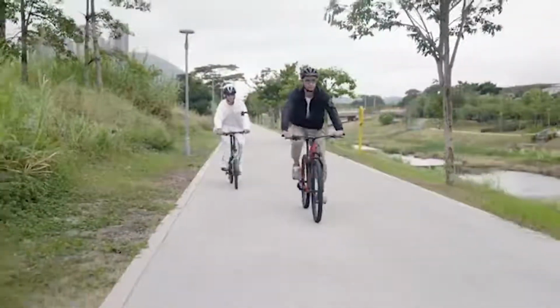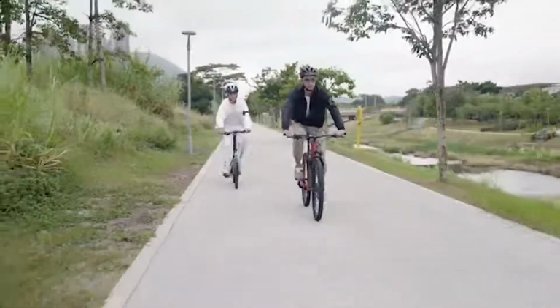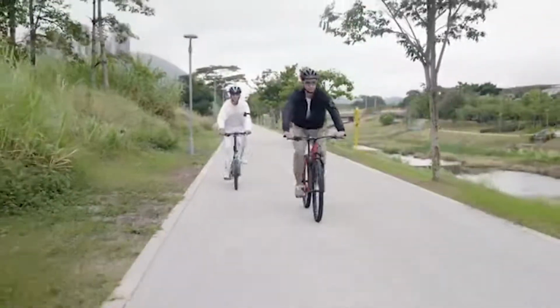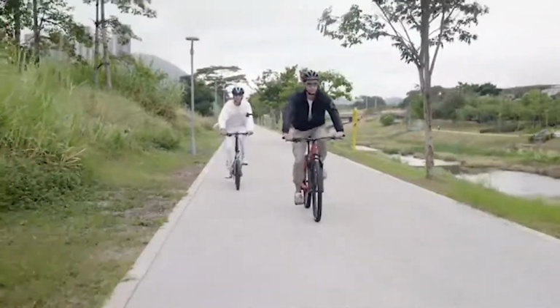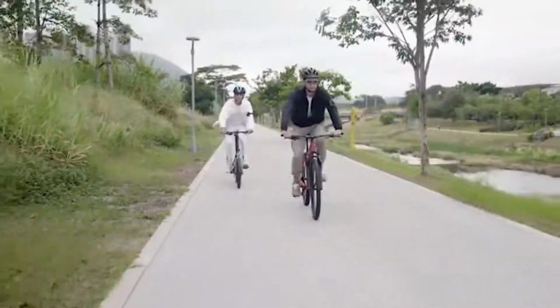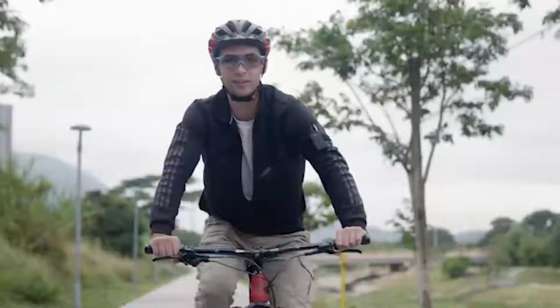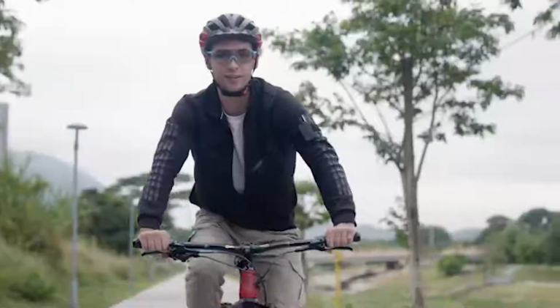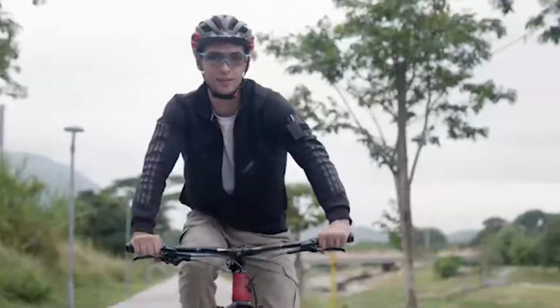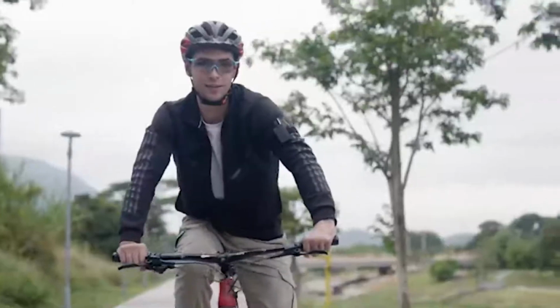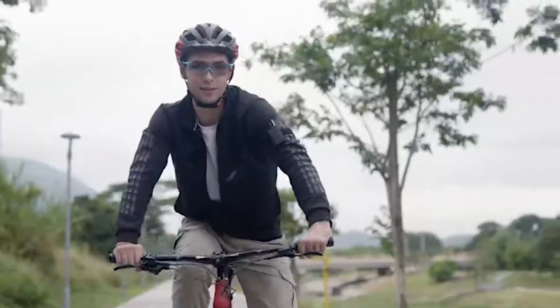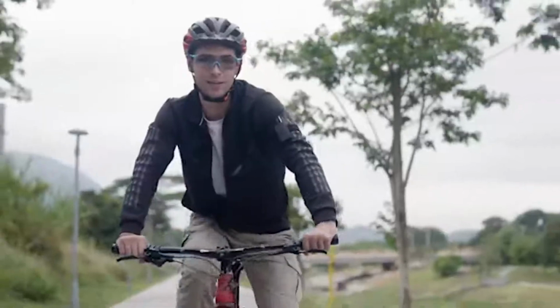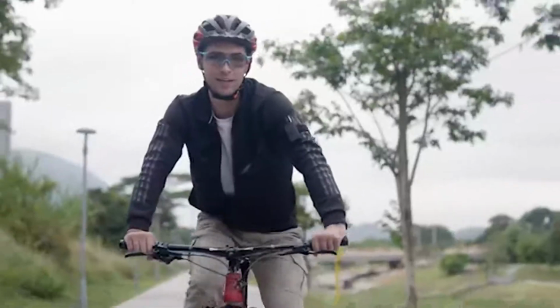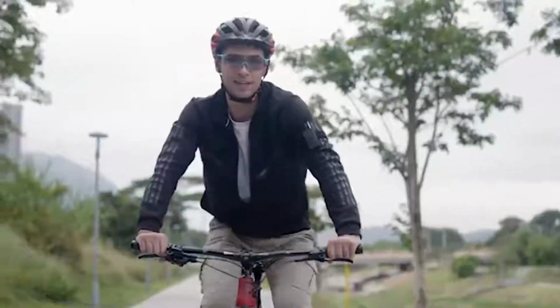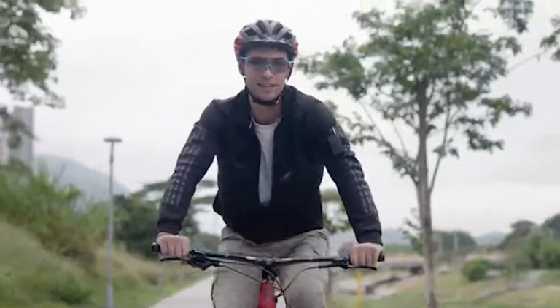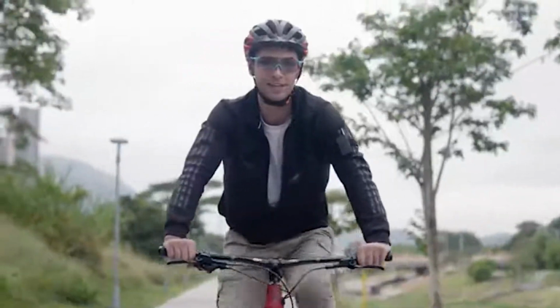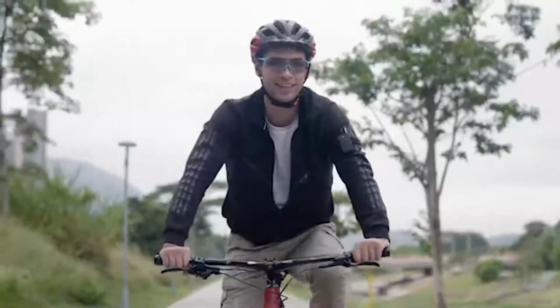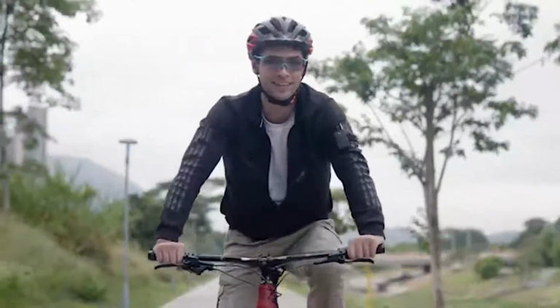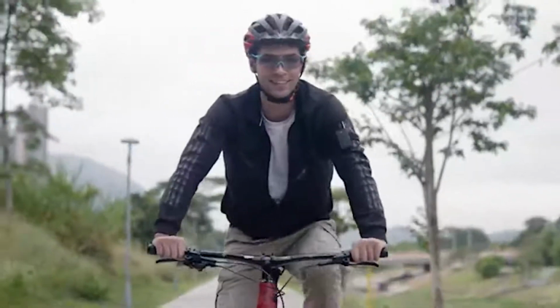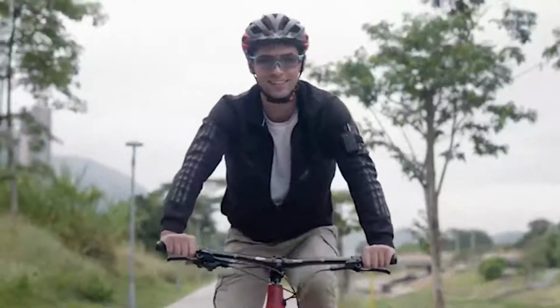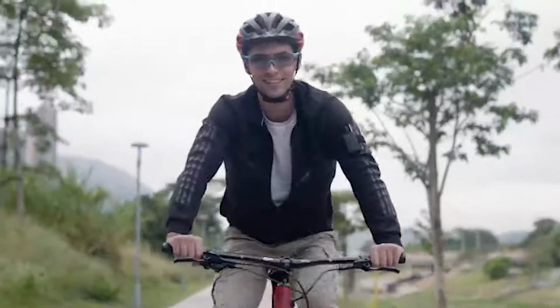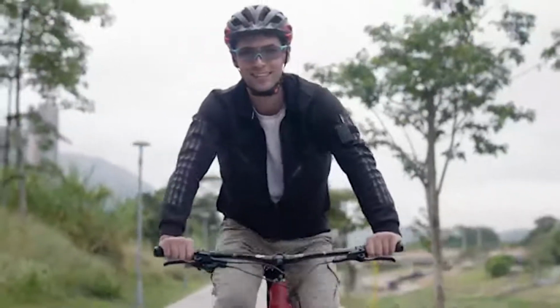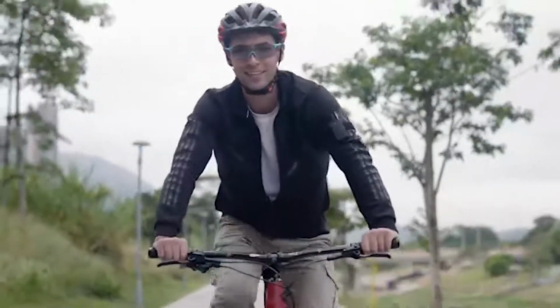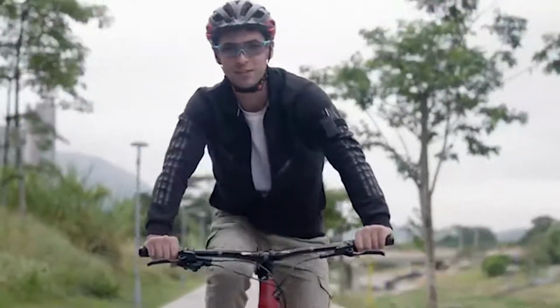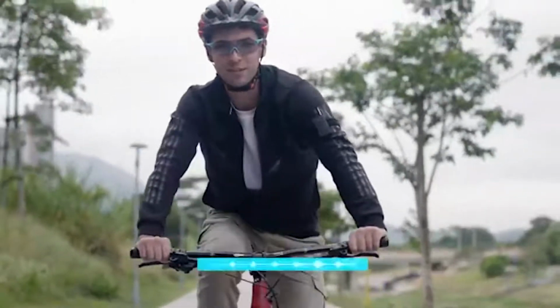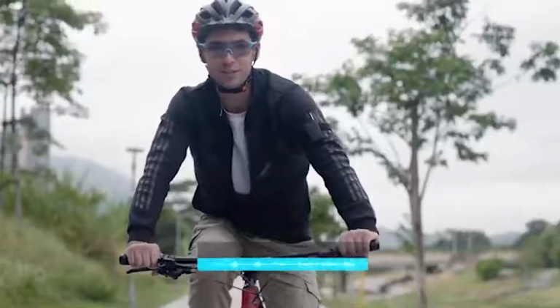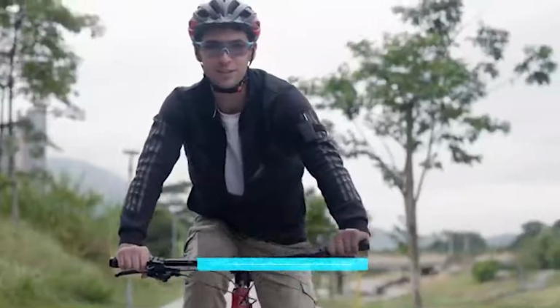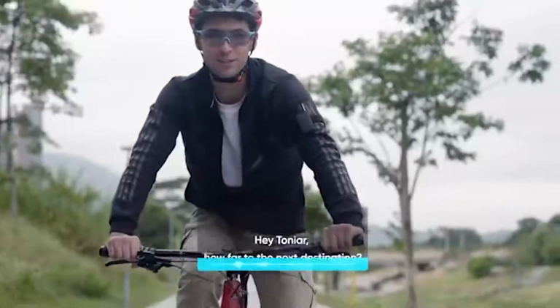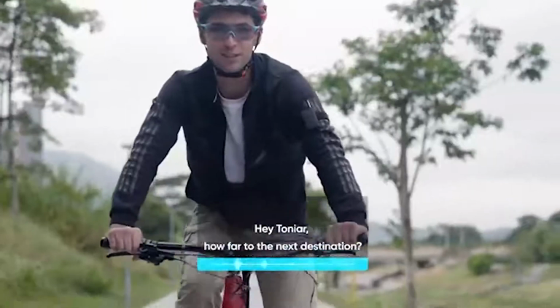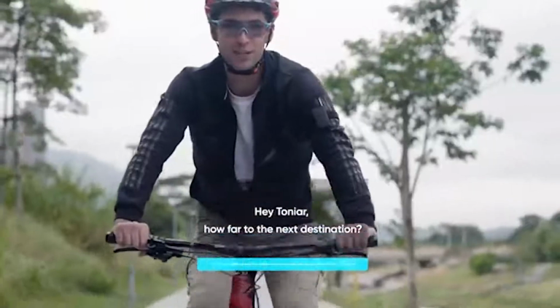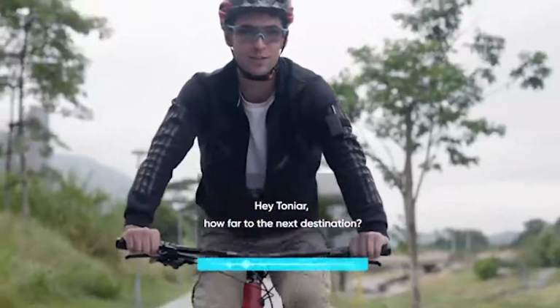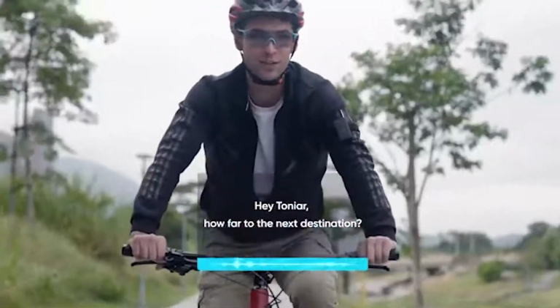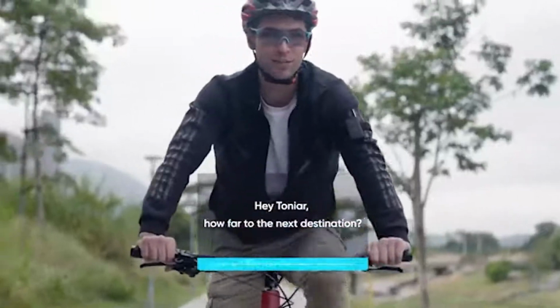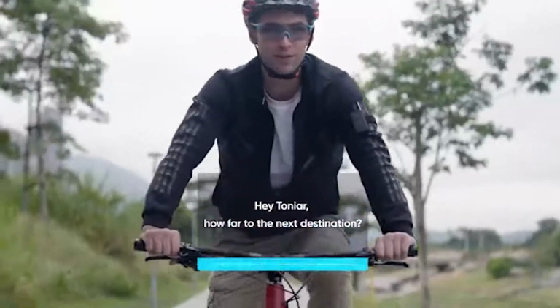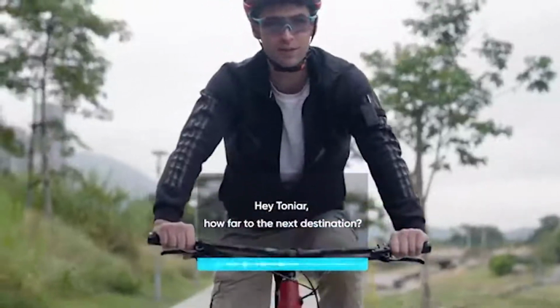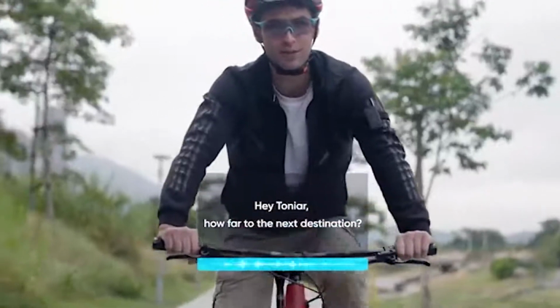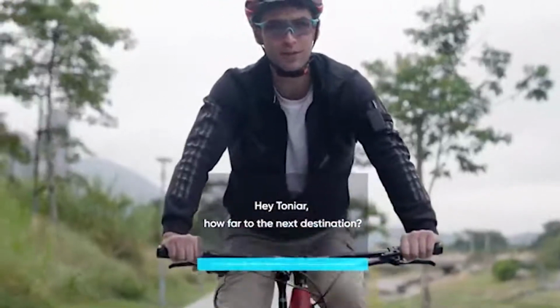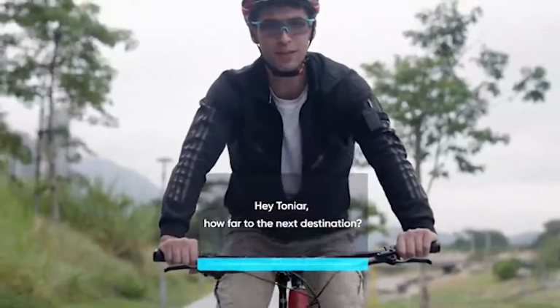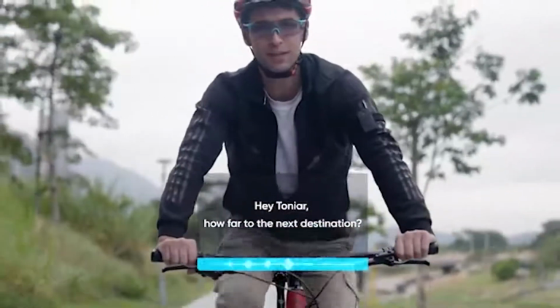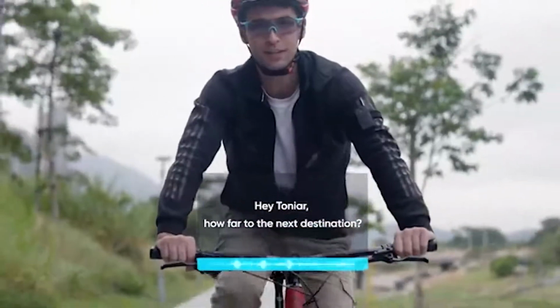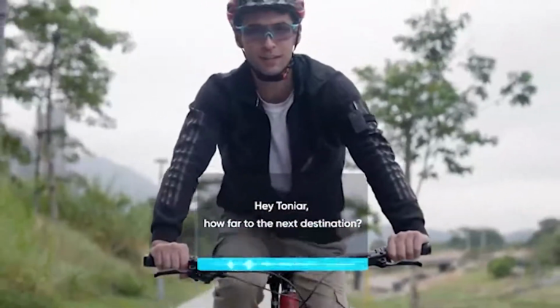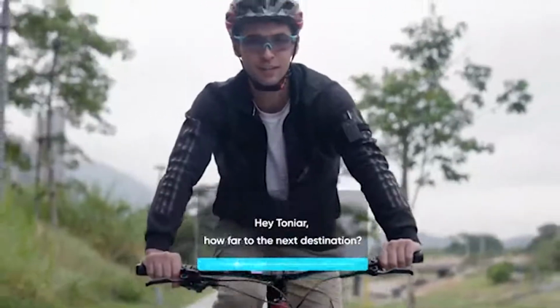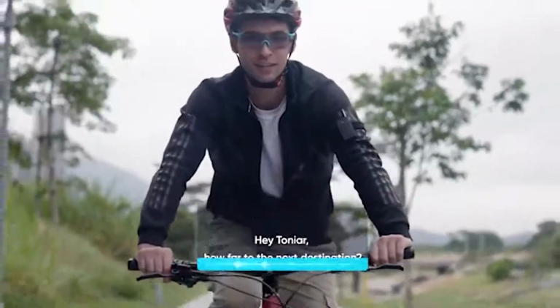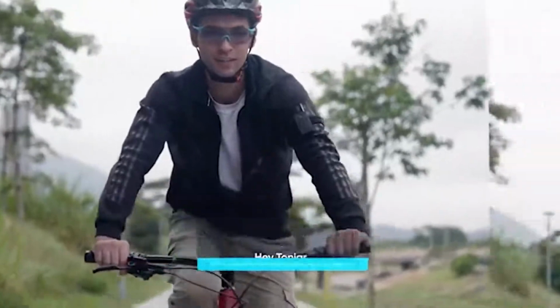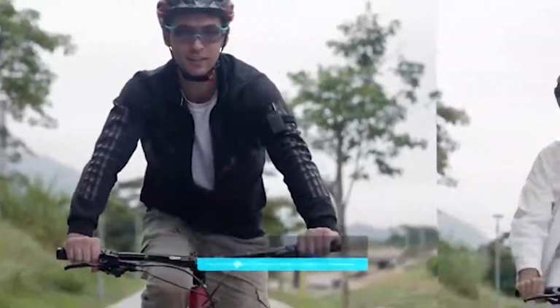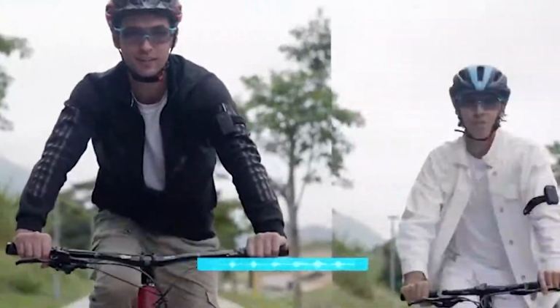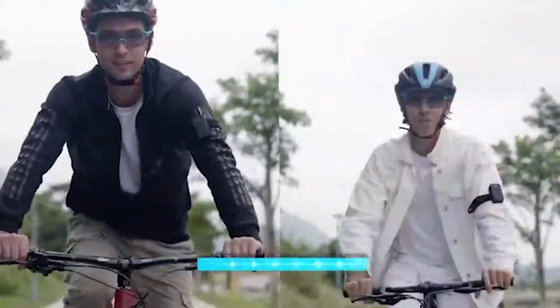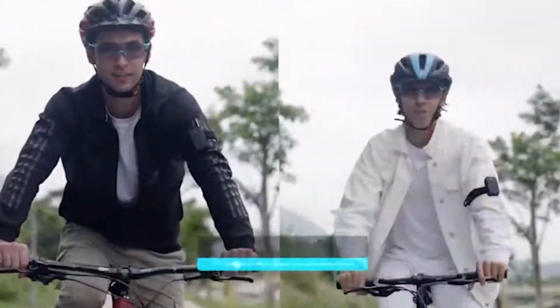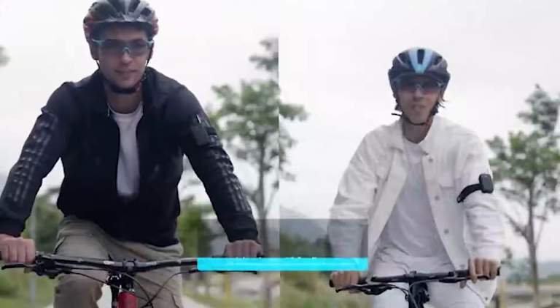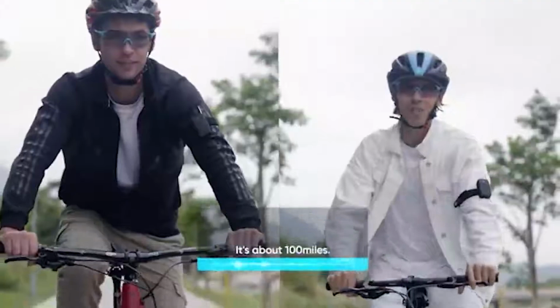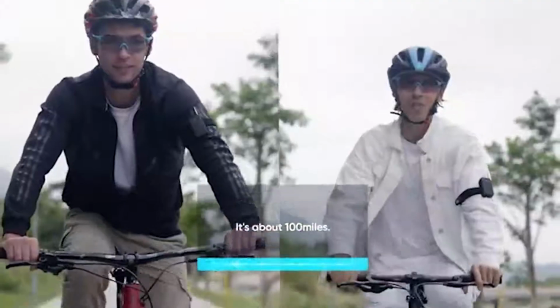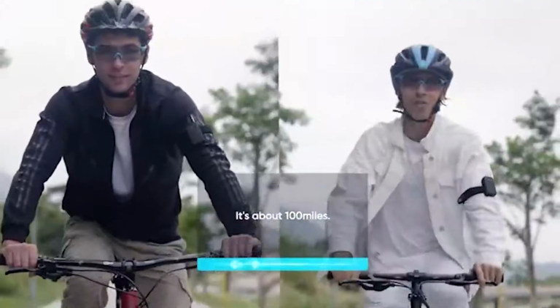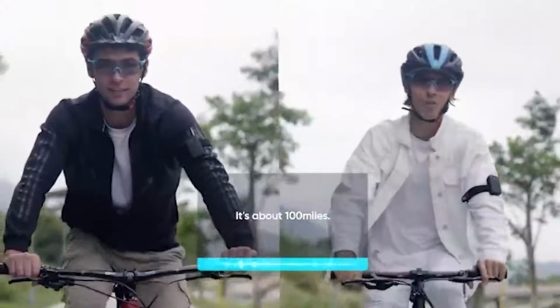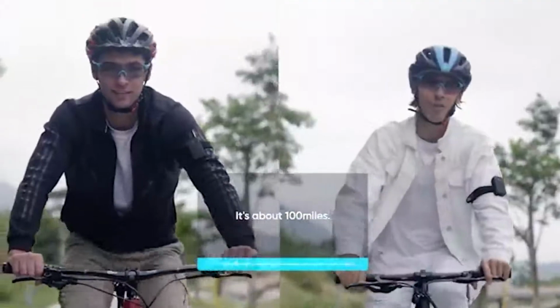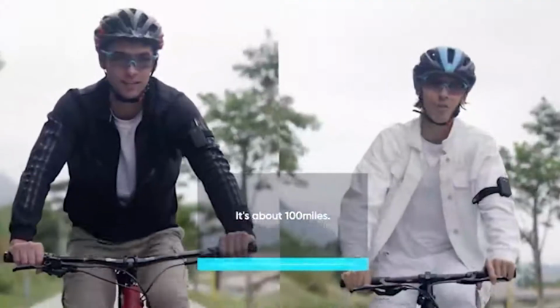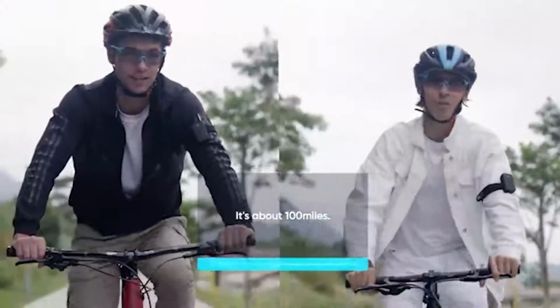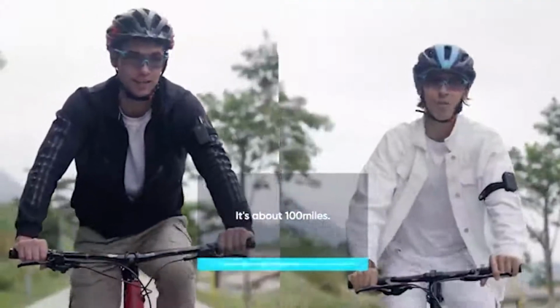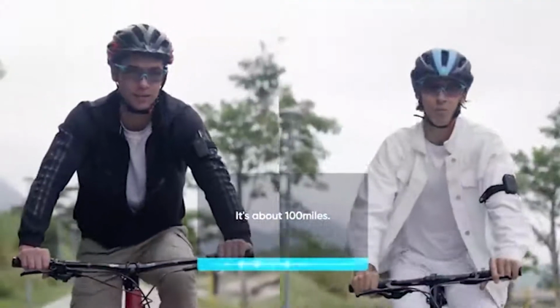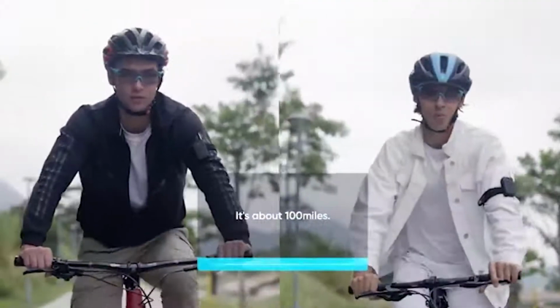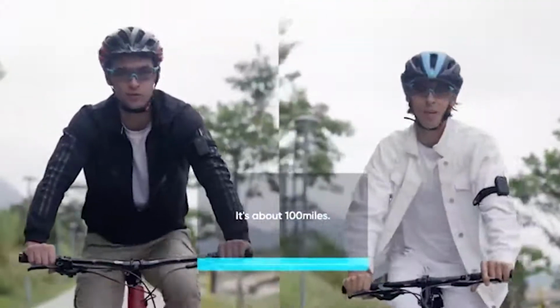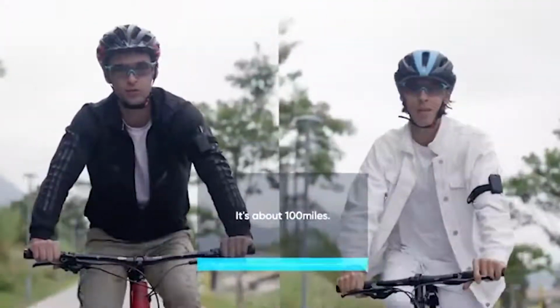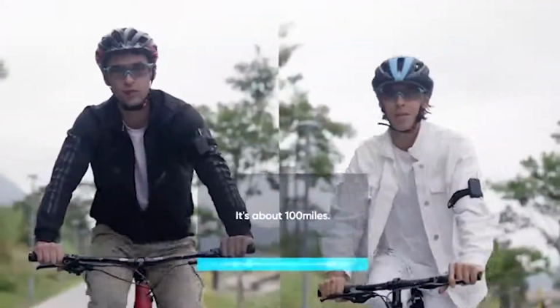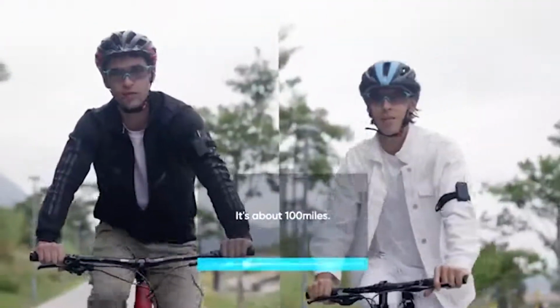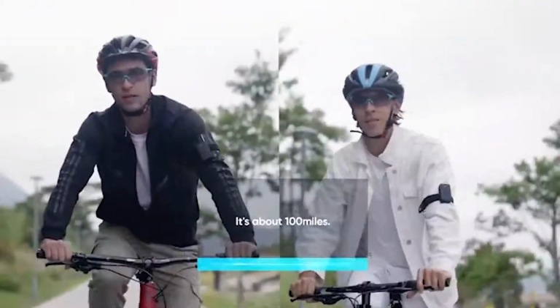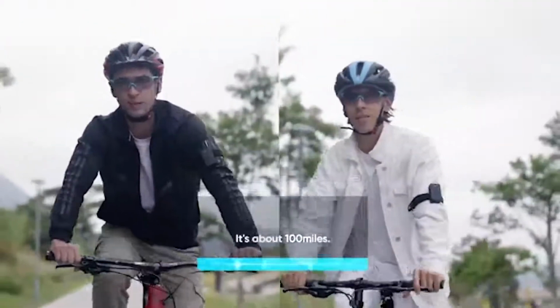It also has some amazing features such as turbo mode, motion control, vibration, and backlight. But is it worth the price? Let's find out.